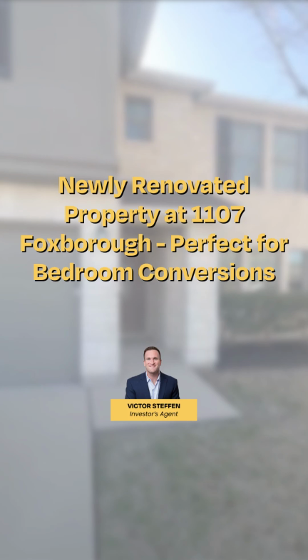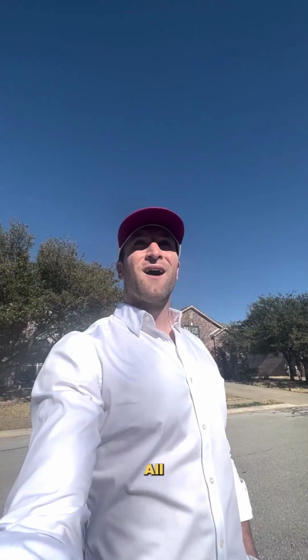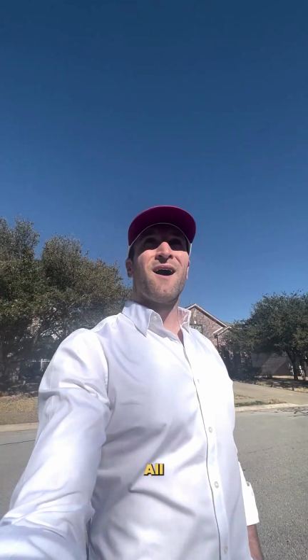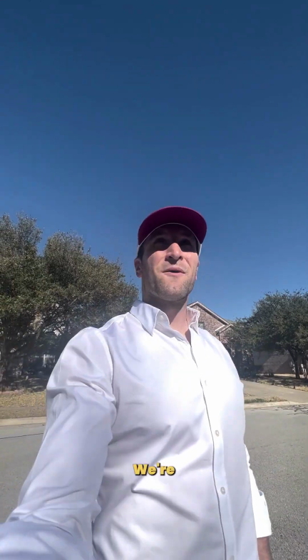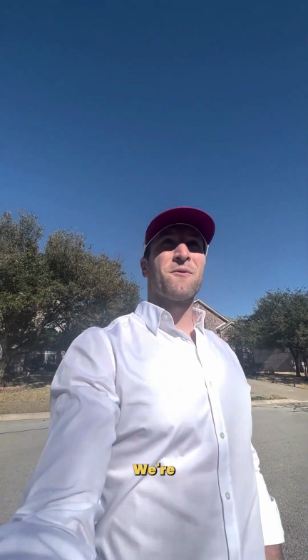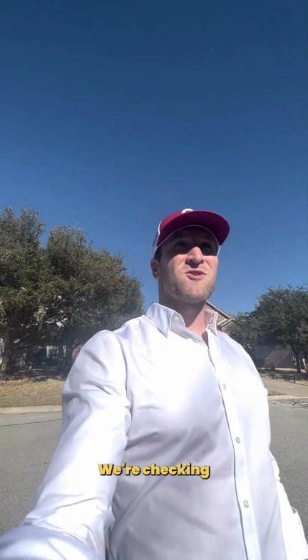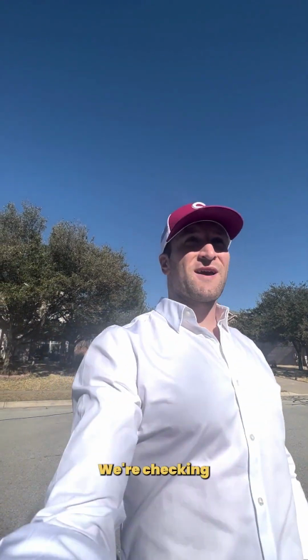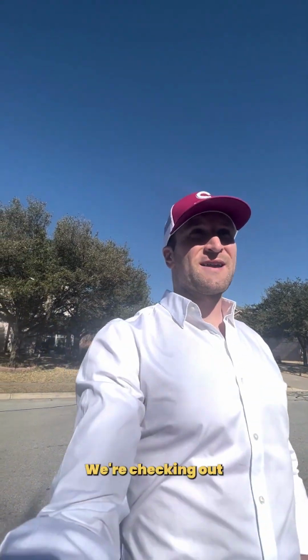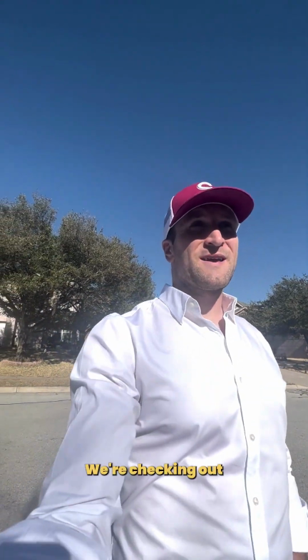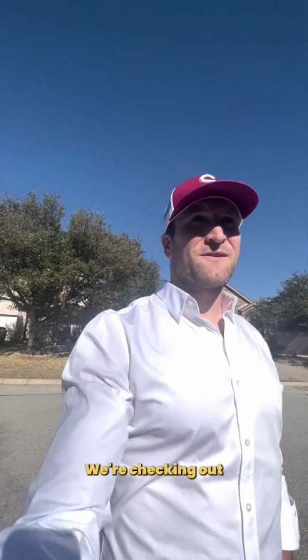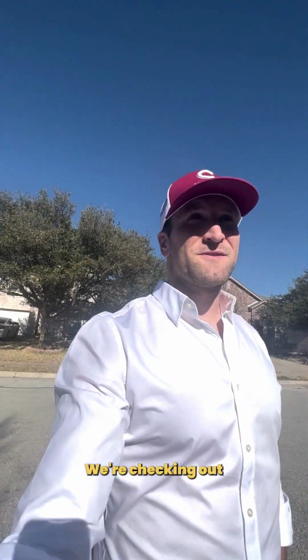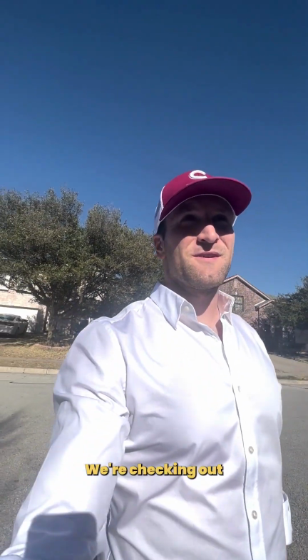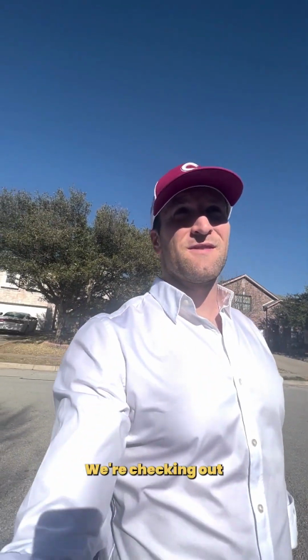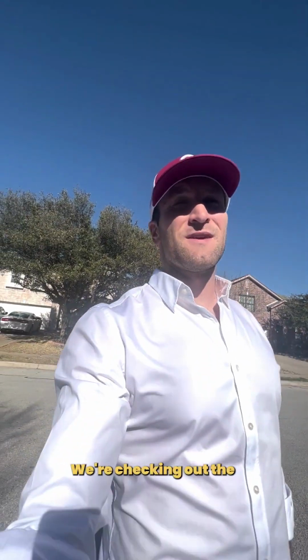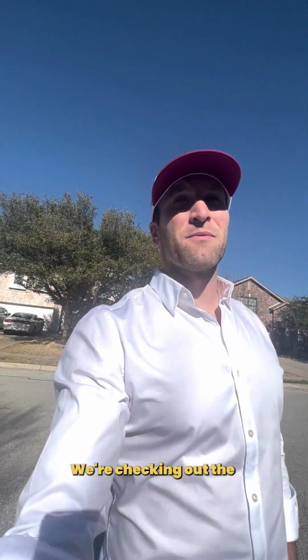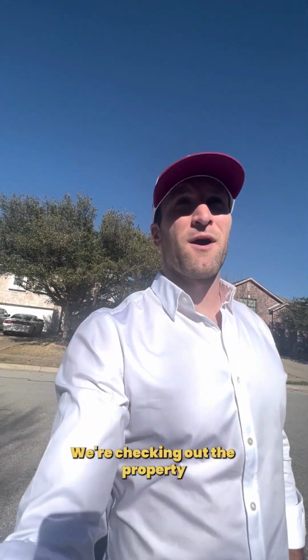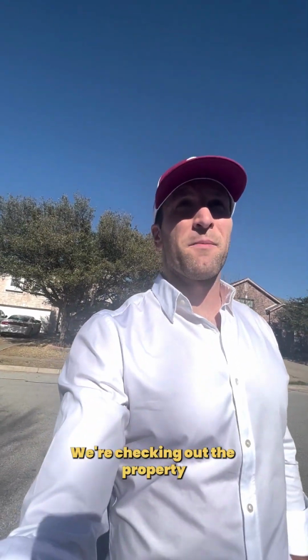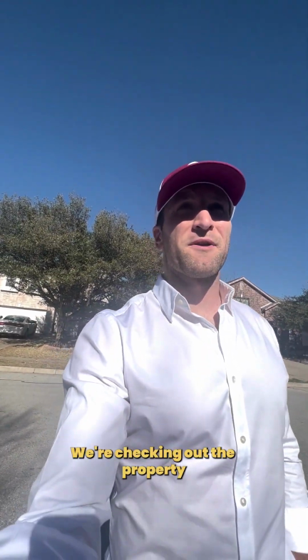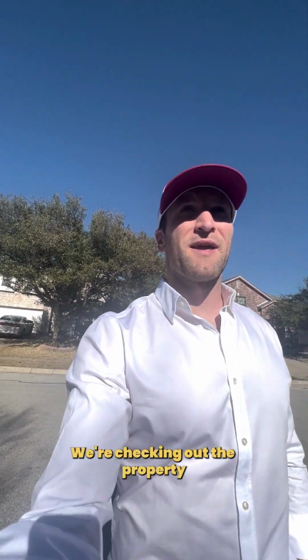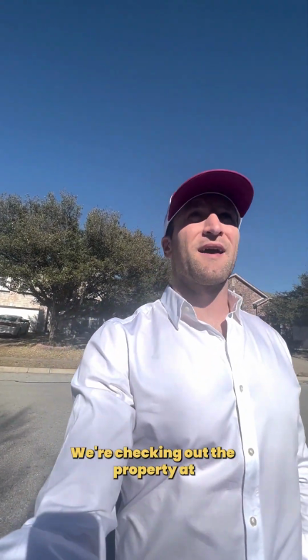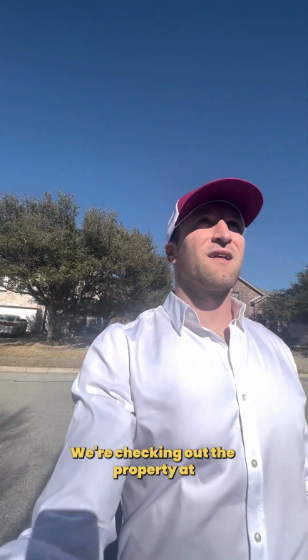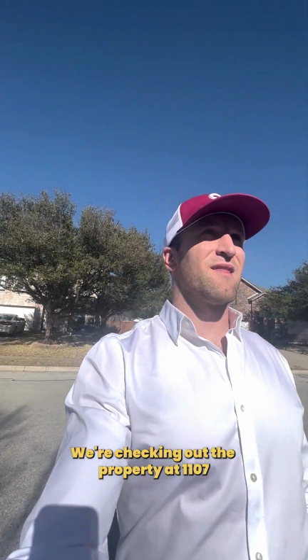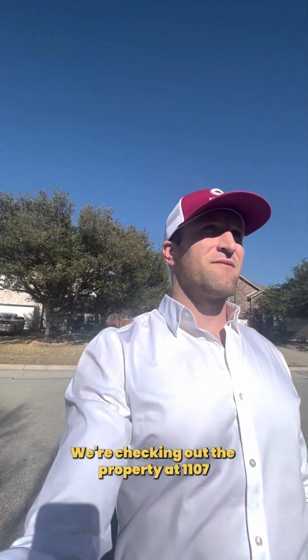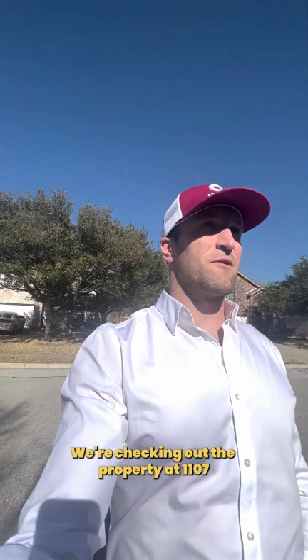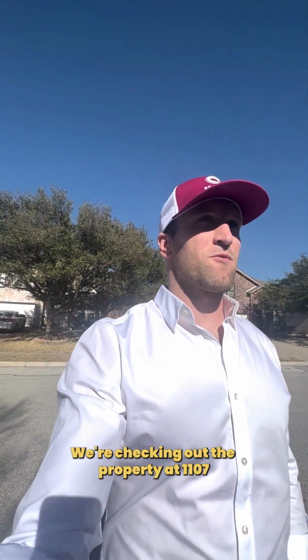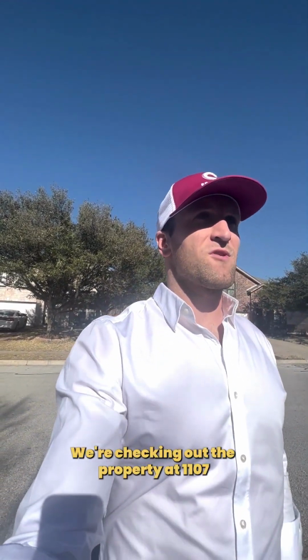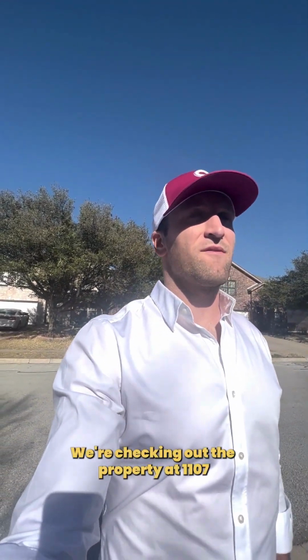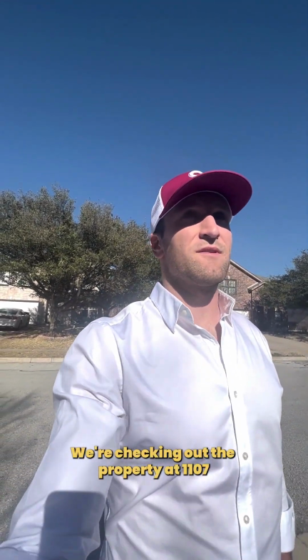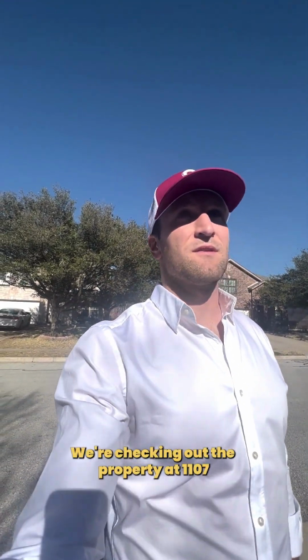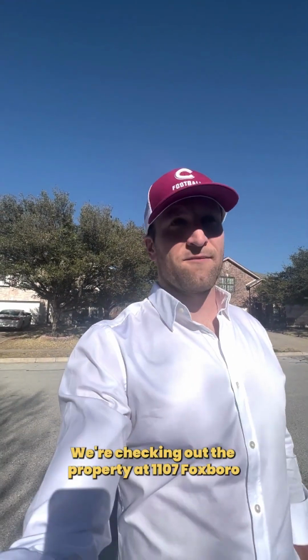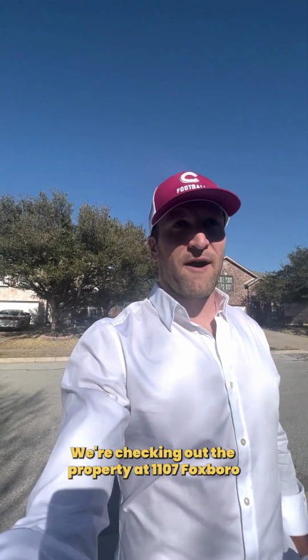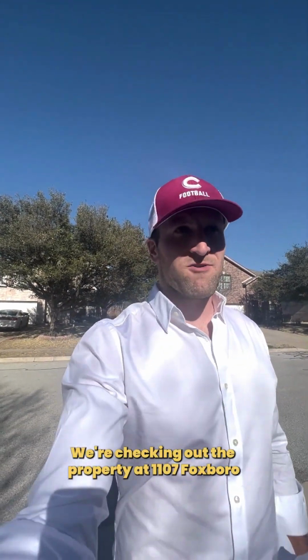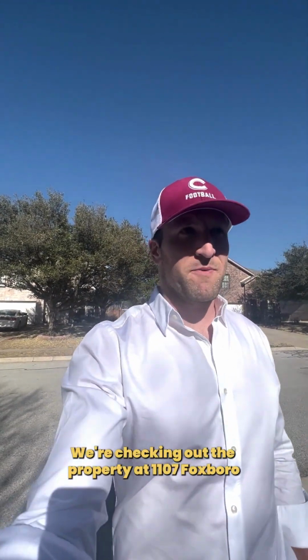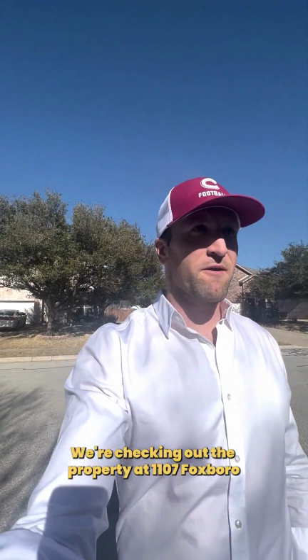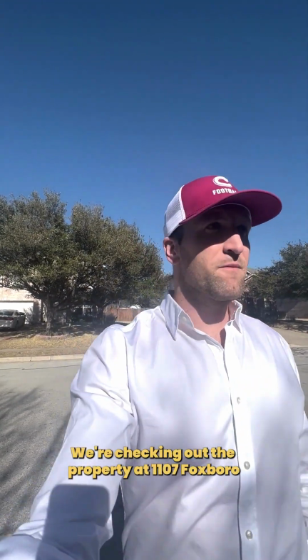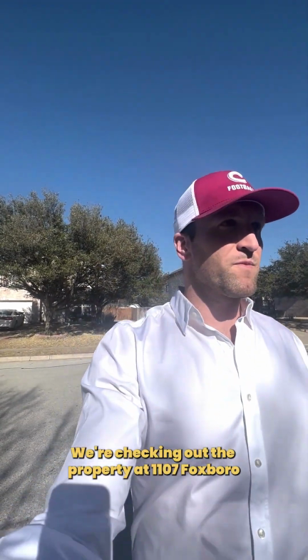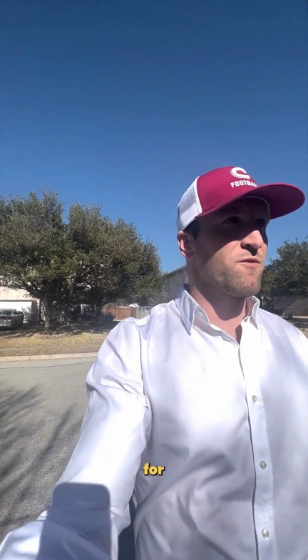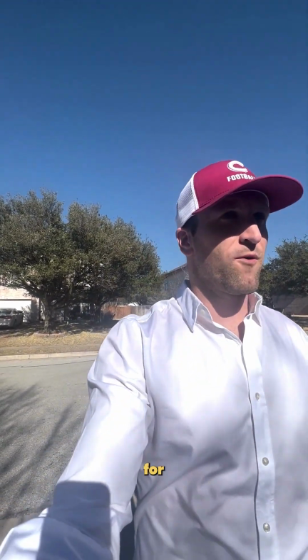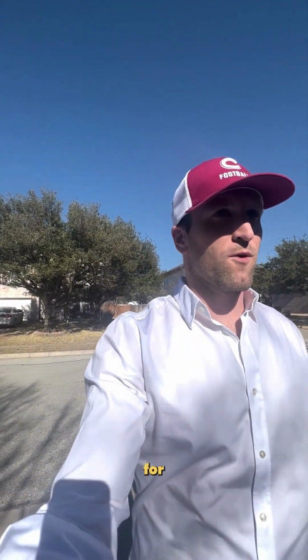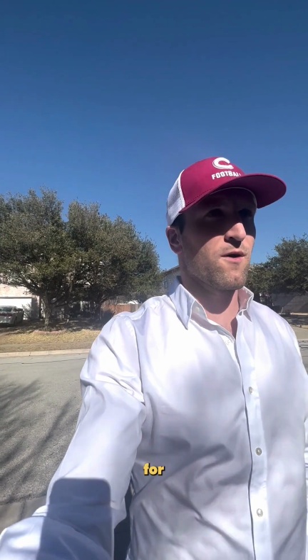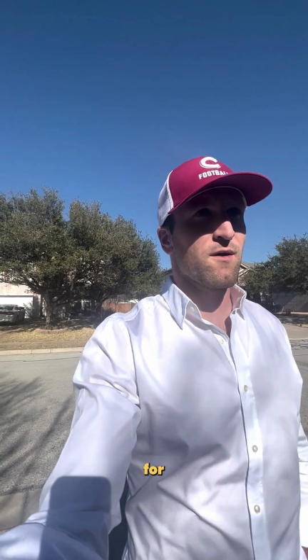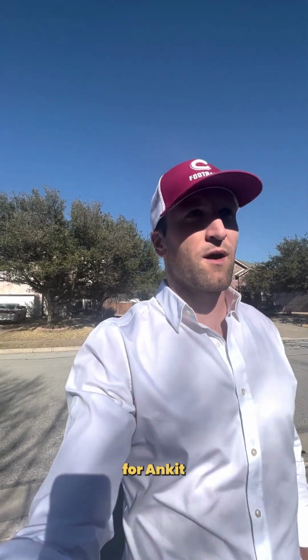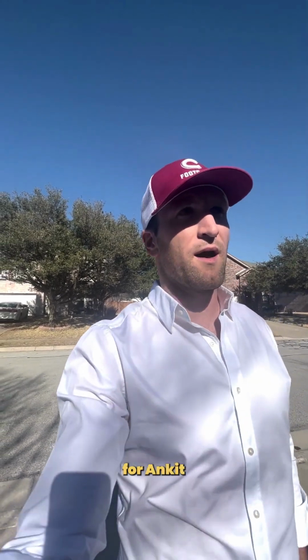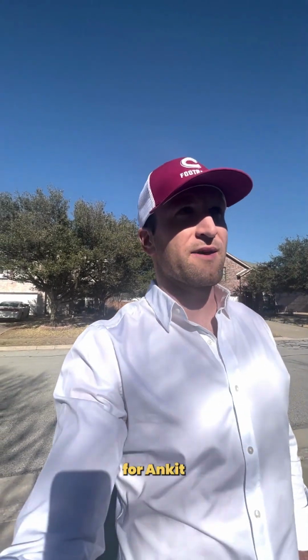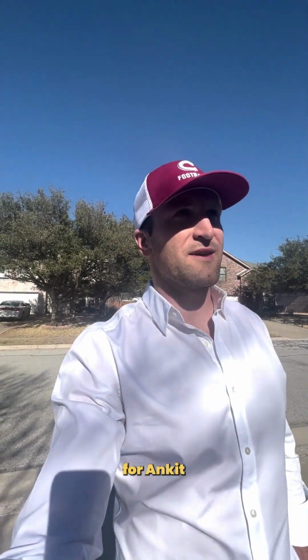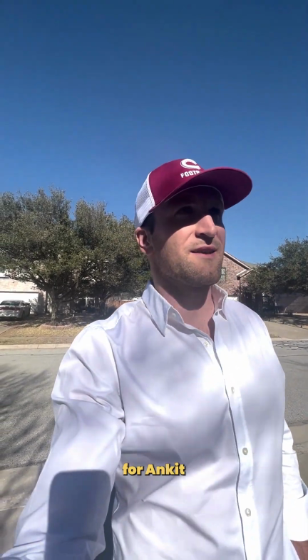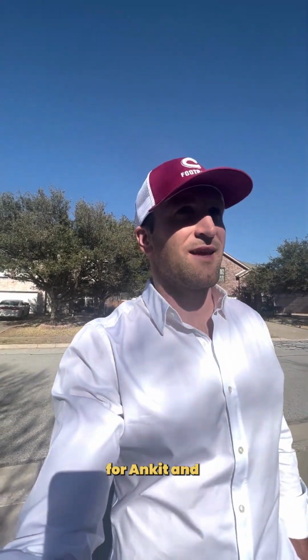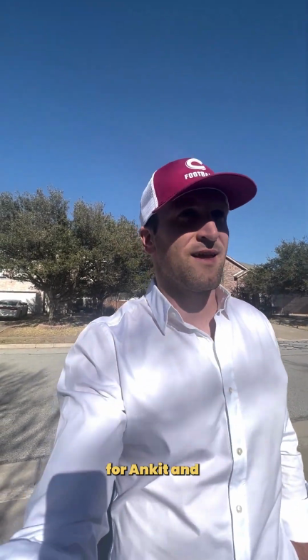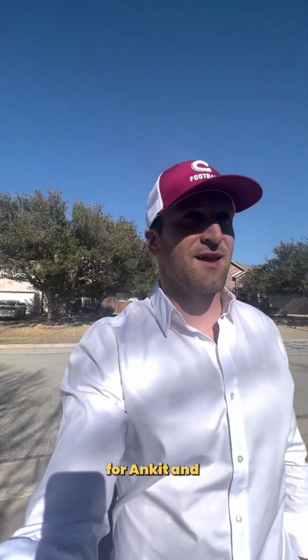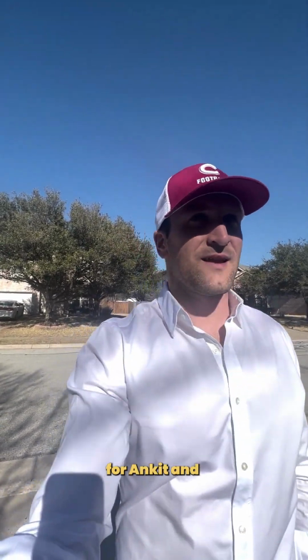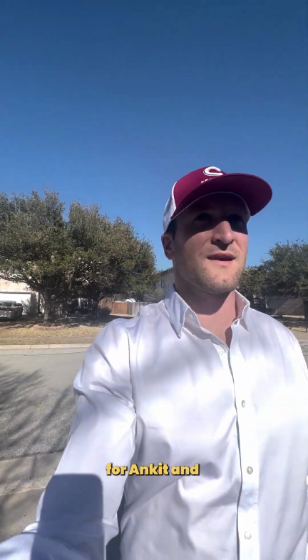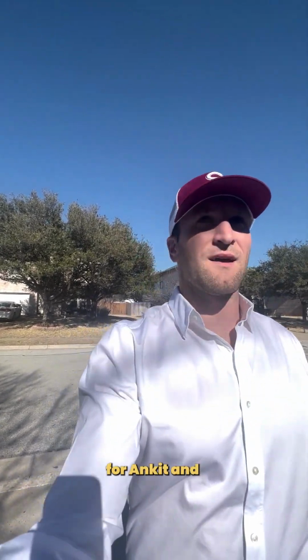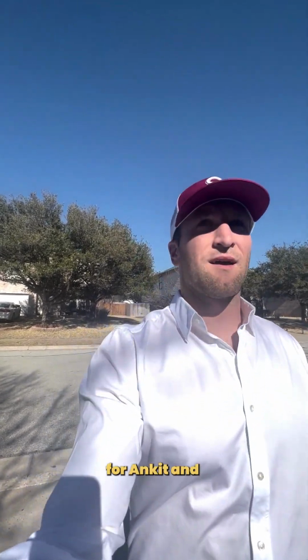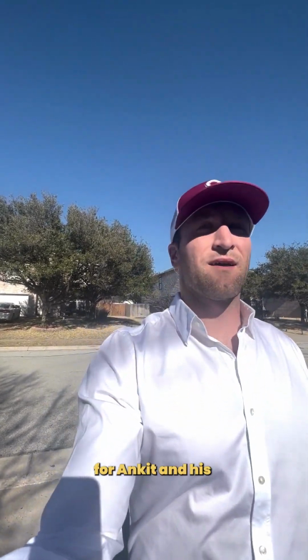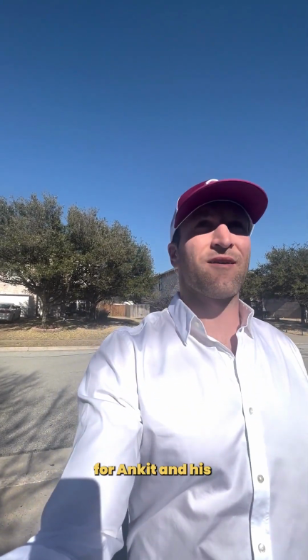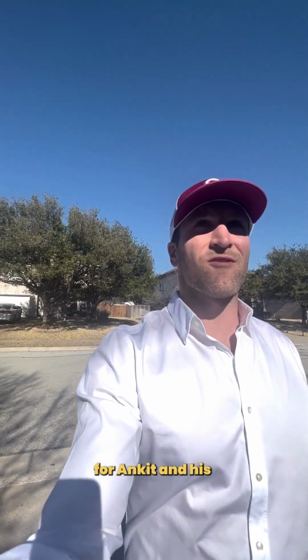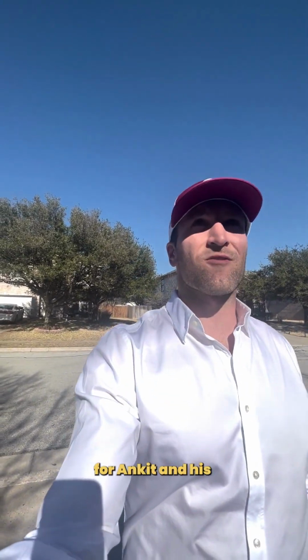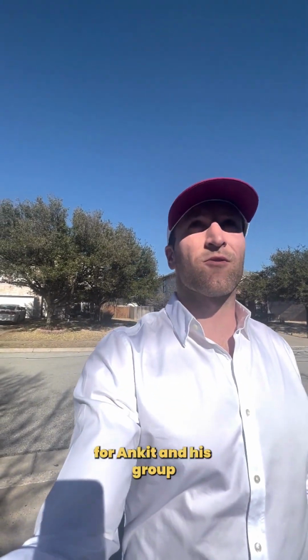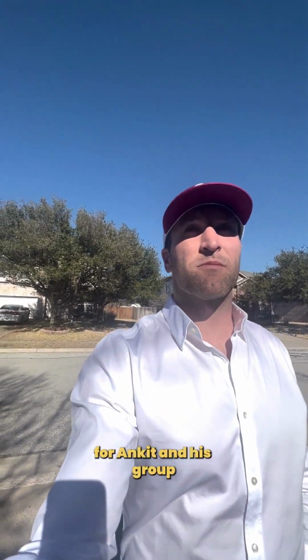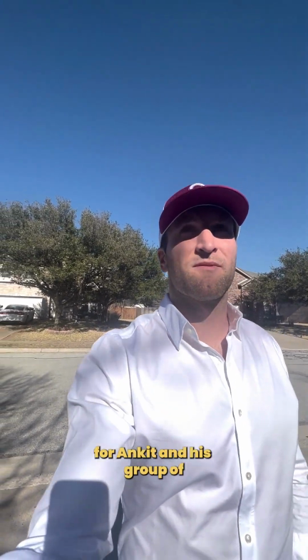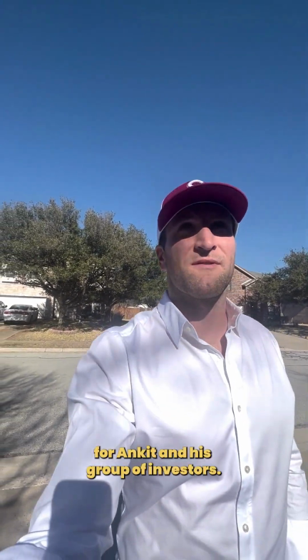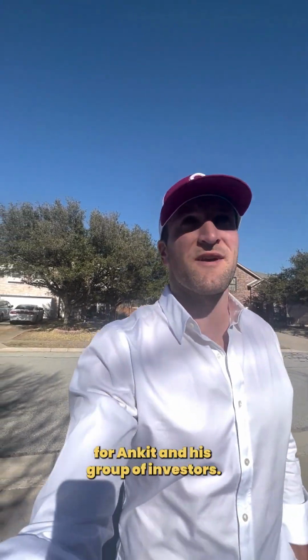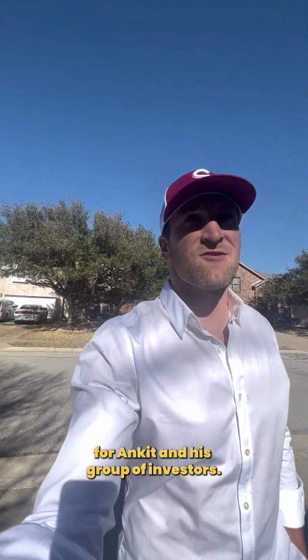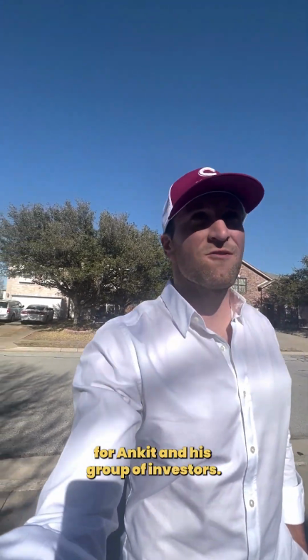We're checking out the property at 1107 Fox Barrow for Ankit and his group of investors.